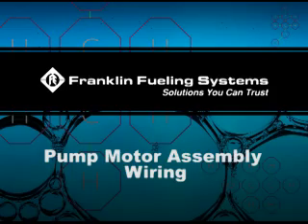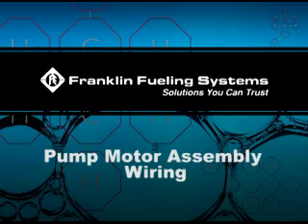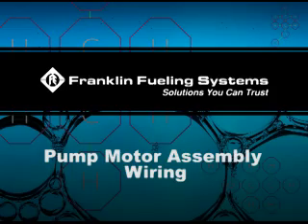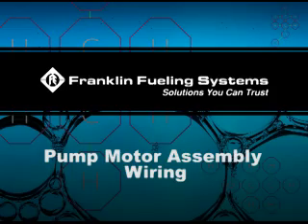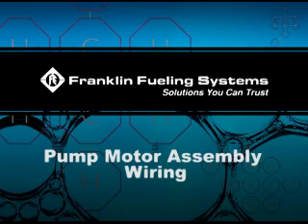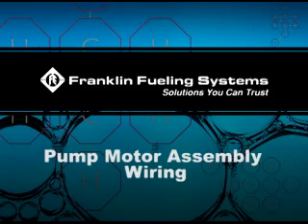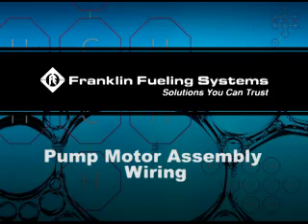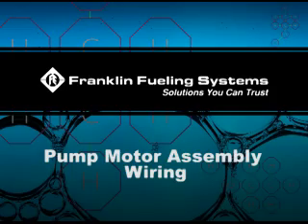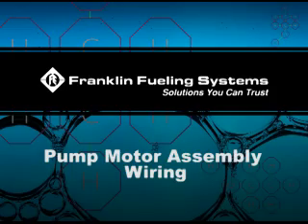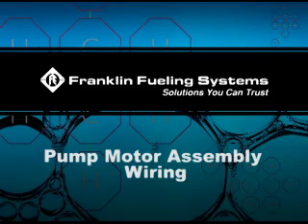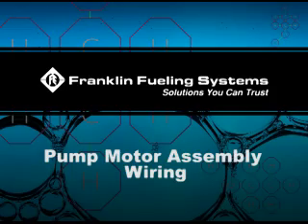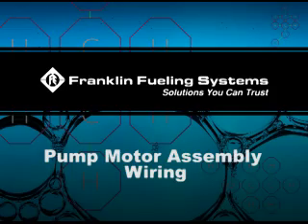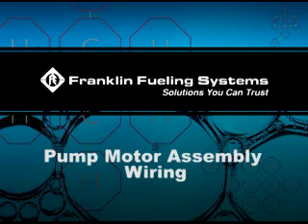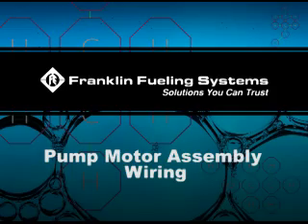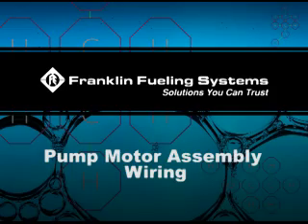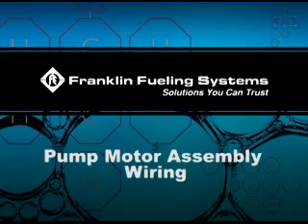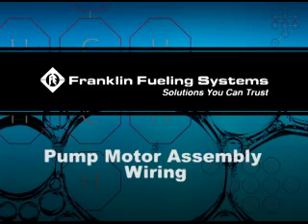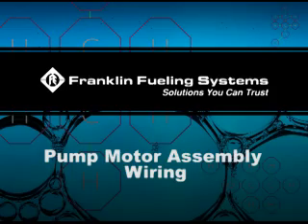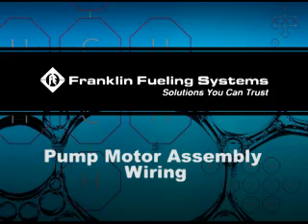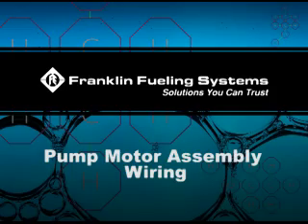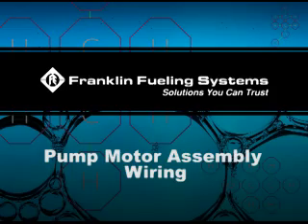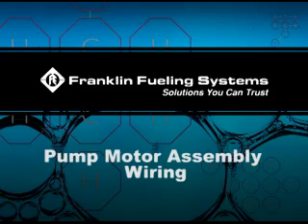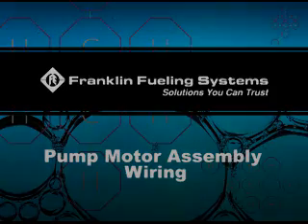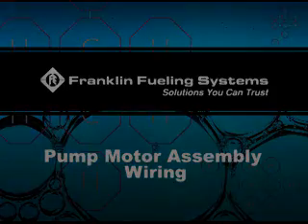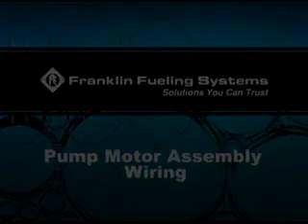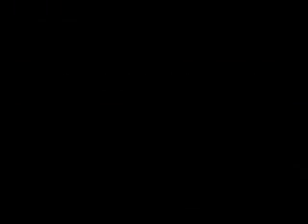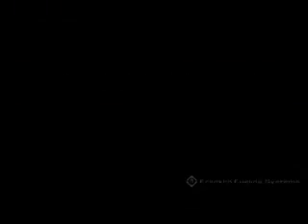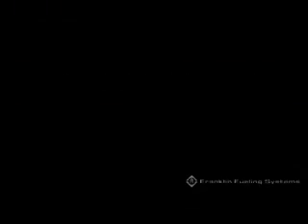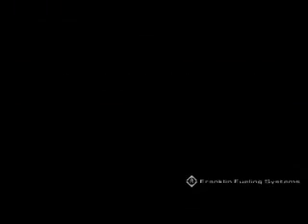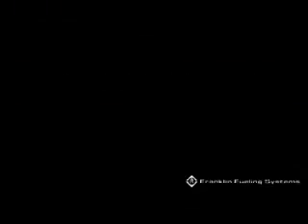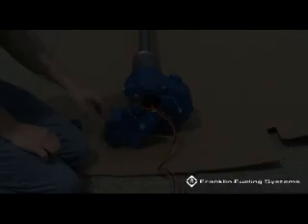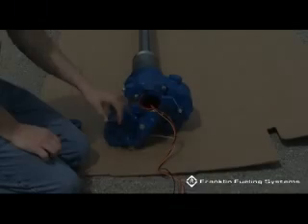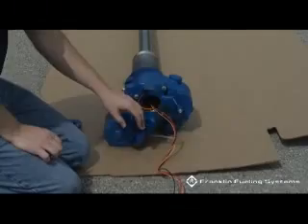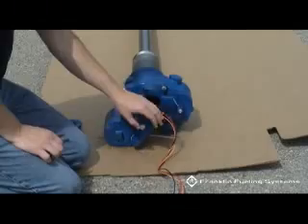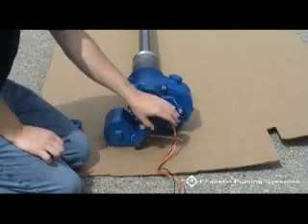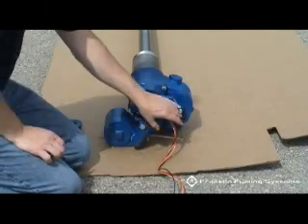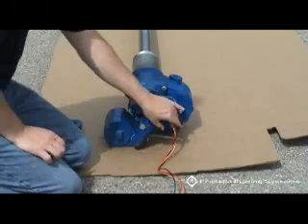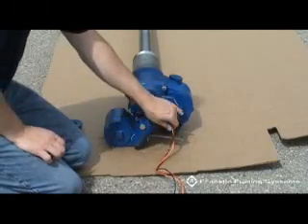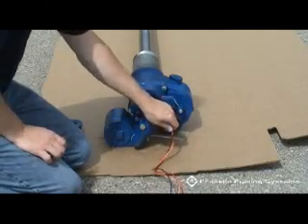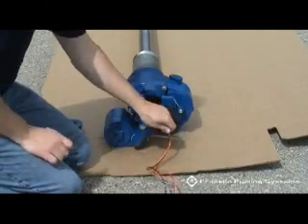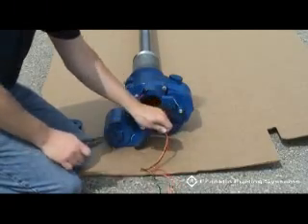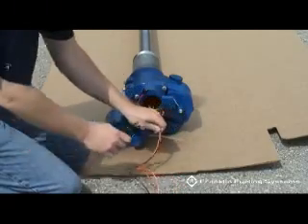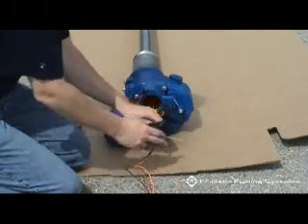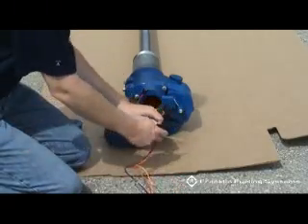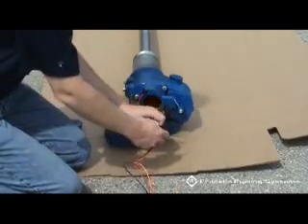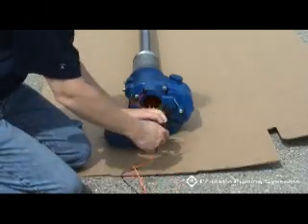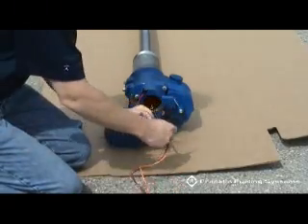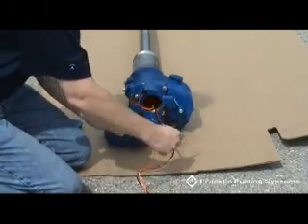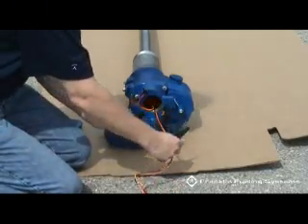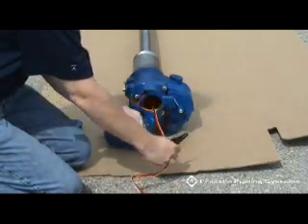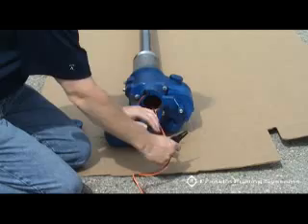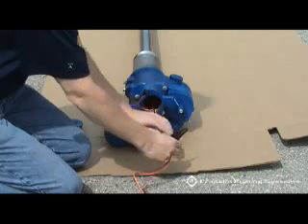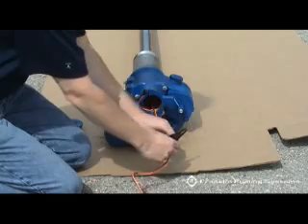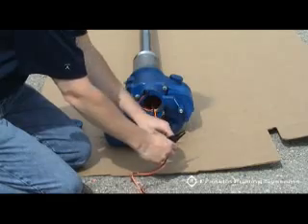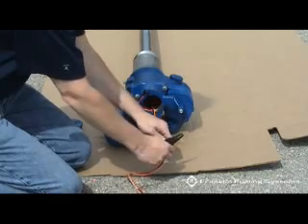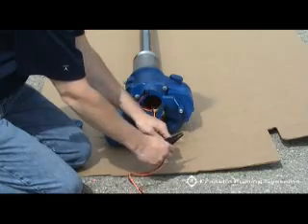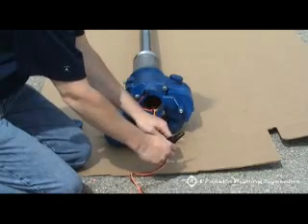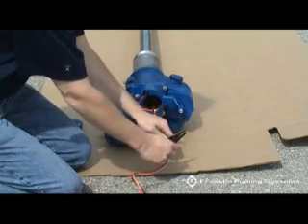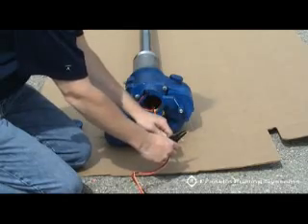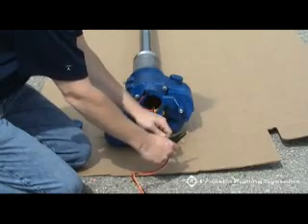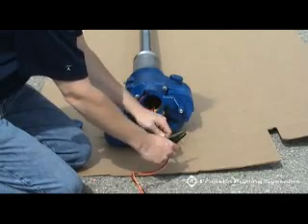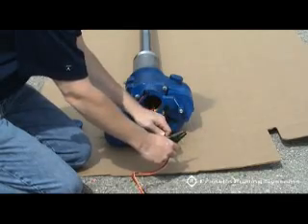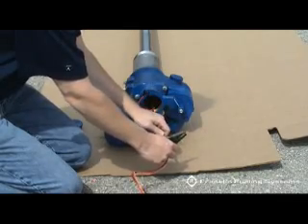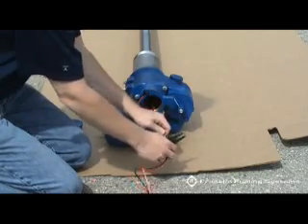Pump motor assembly wiring. Pull out the long red, black, and orange wires.